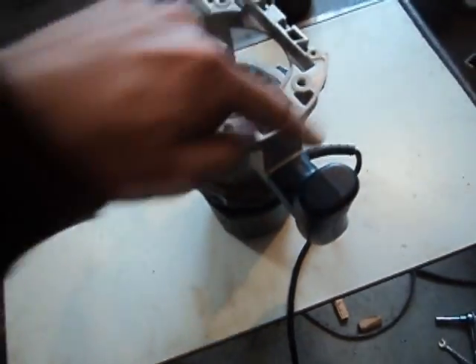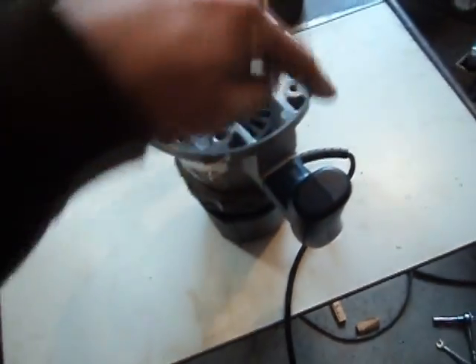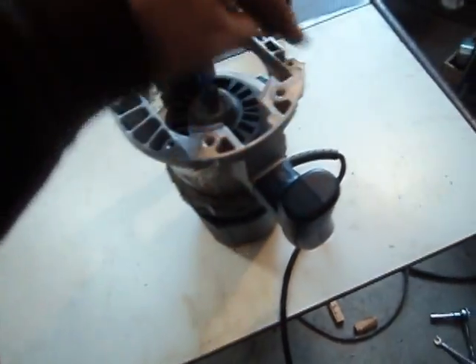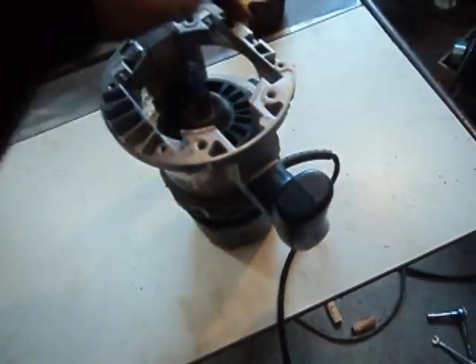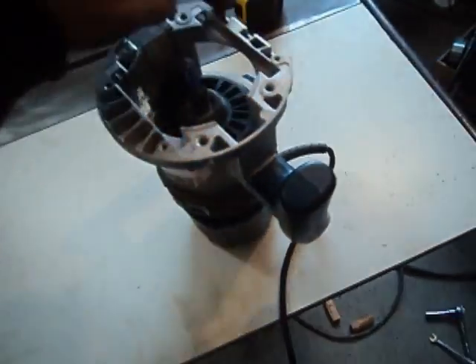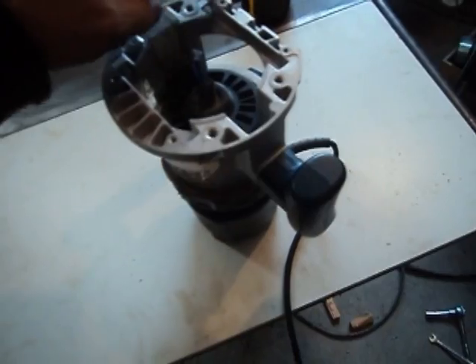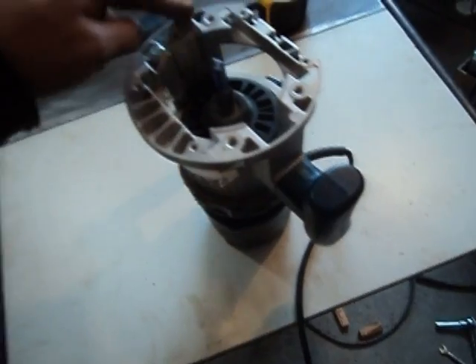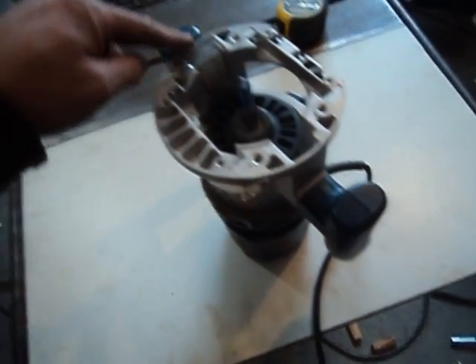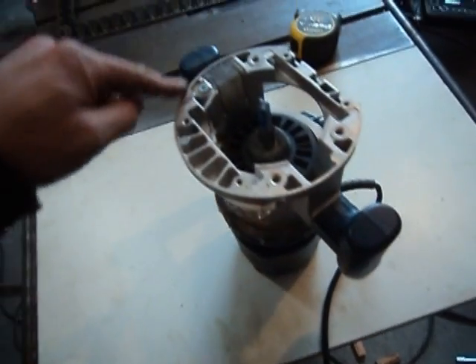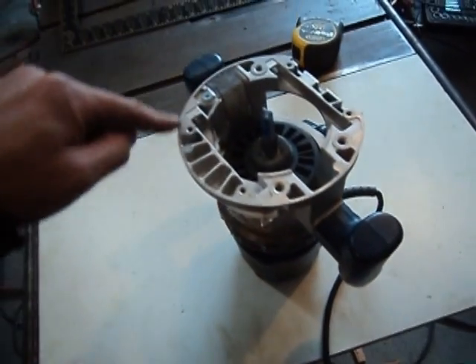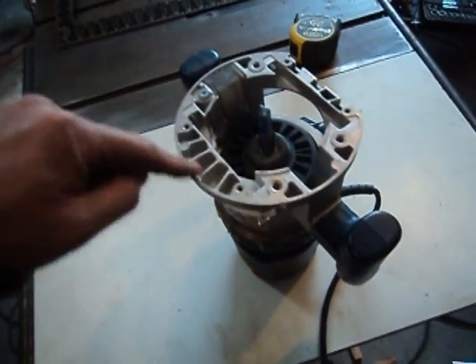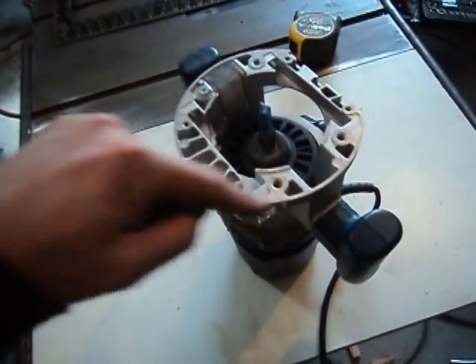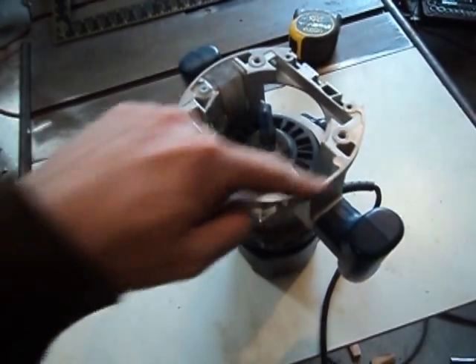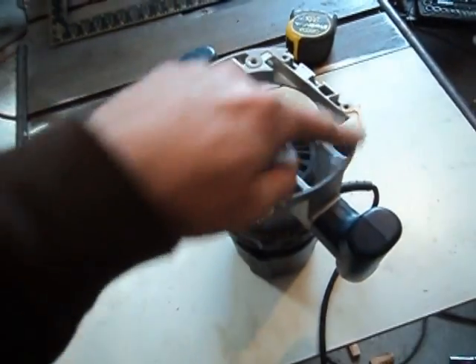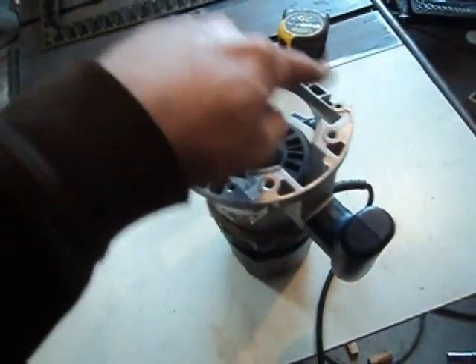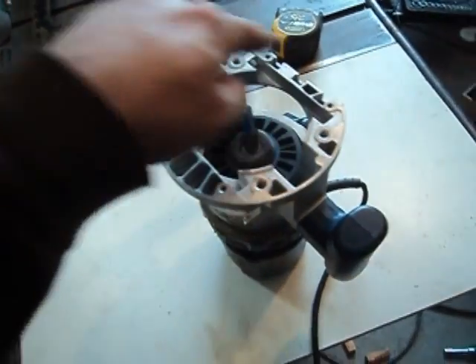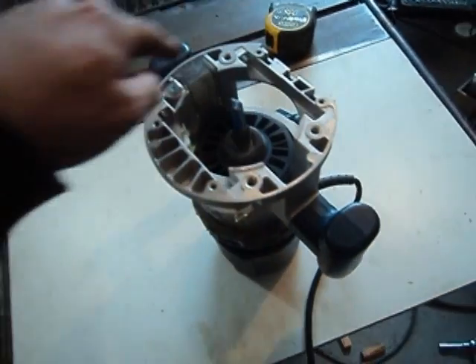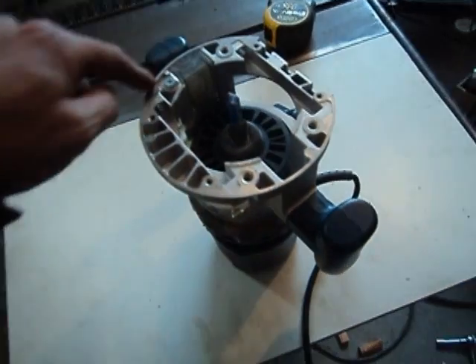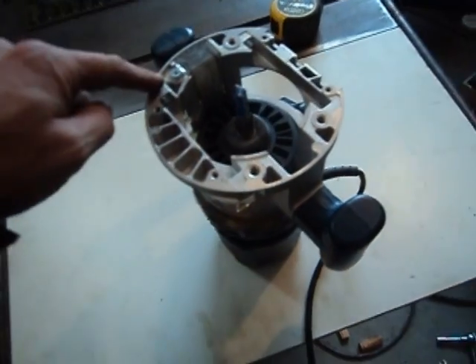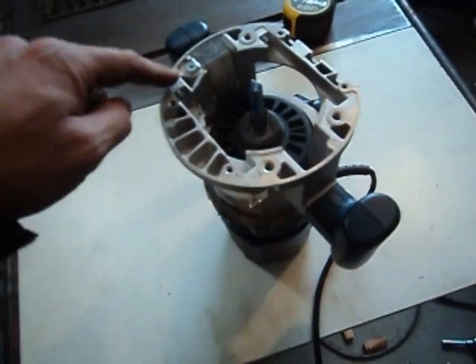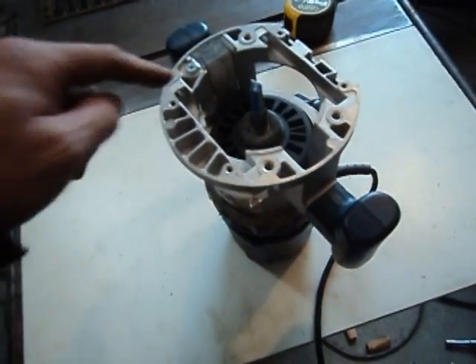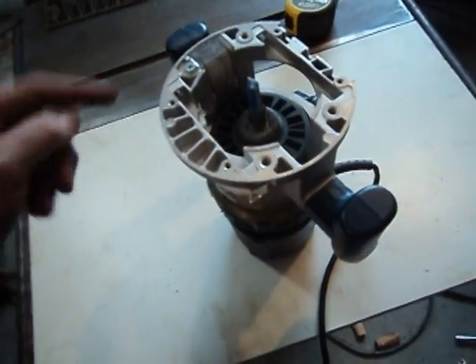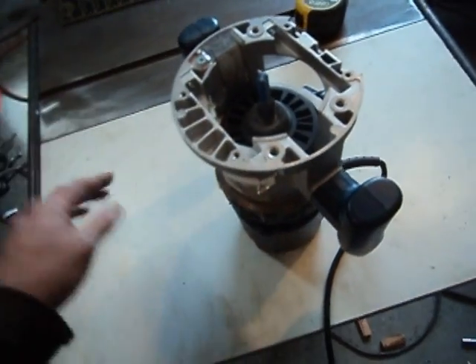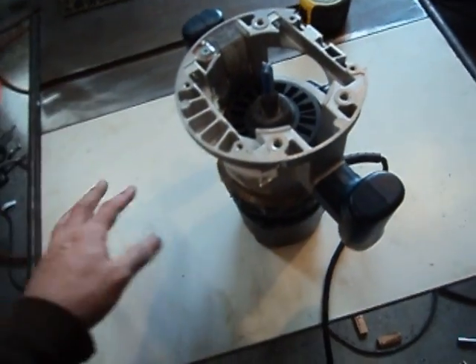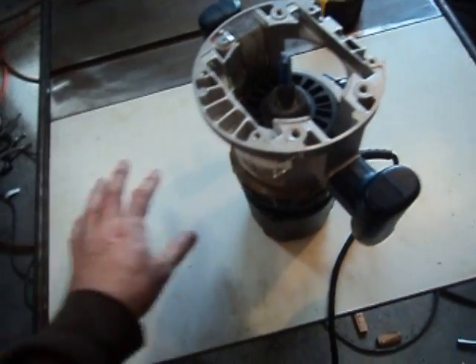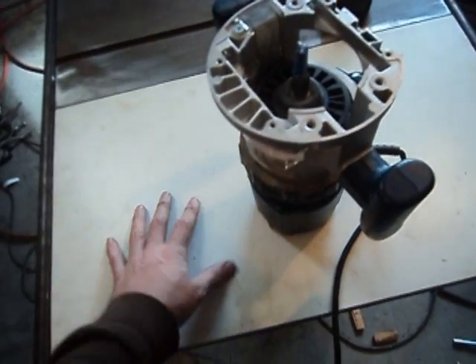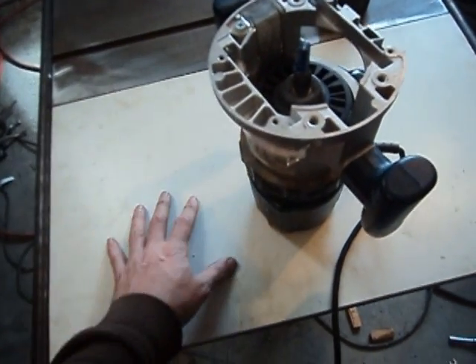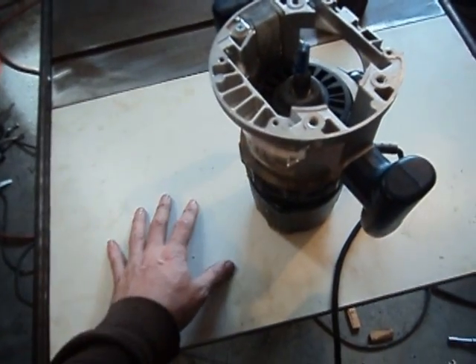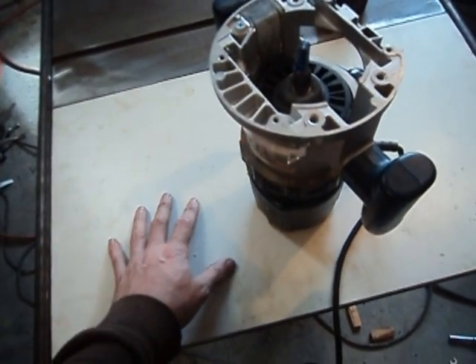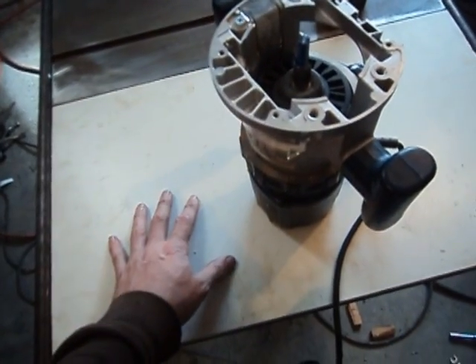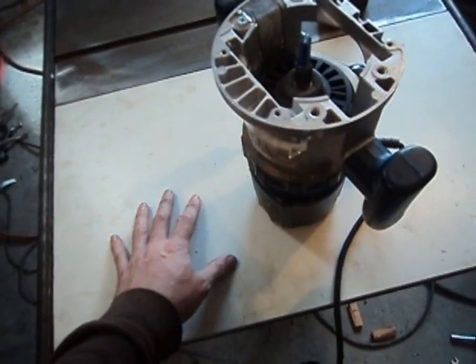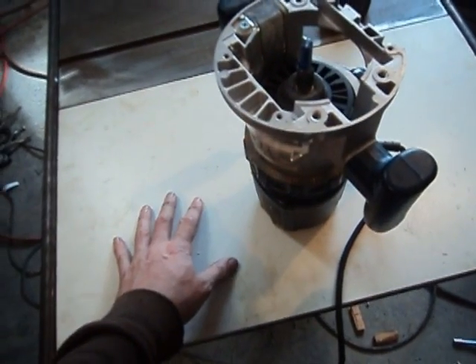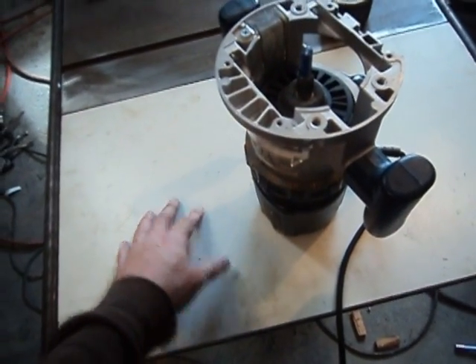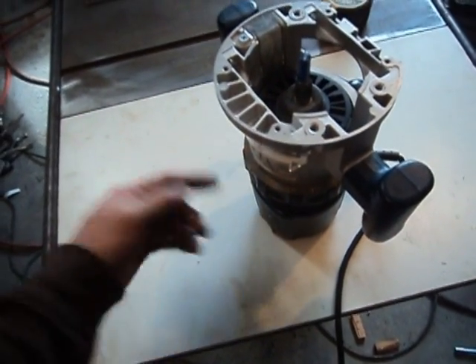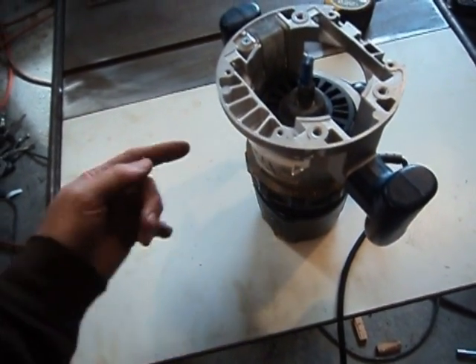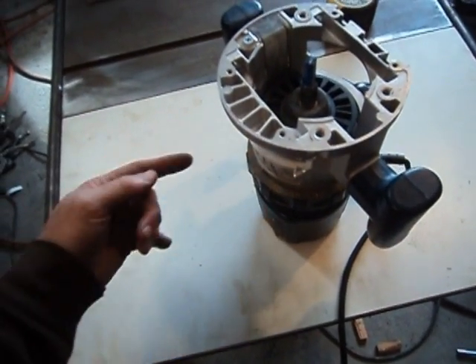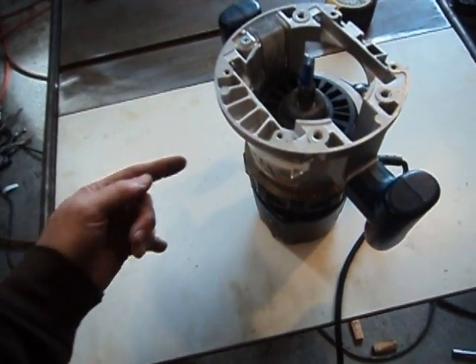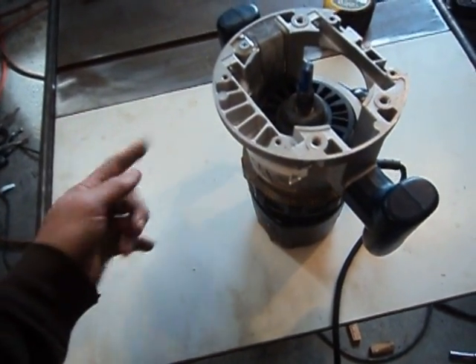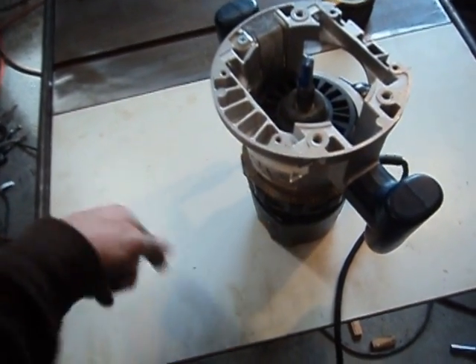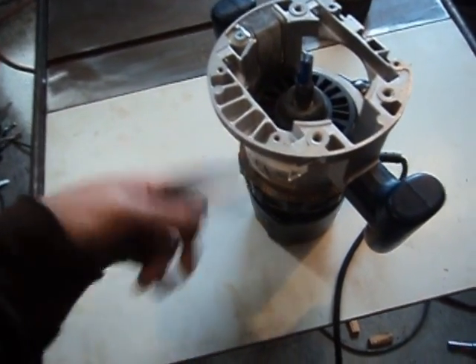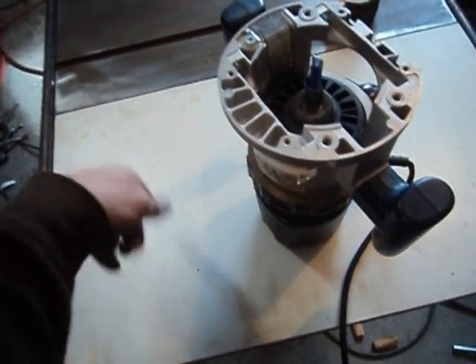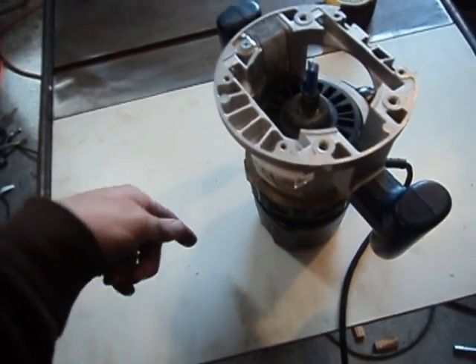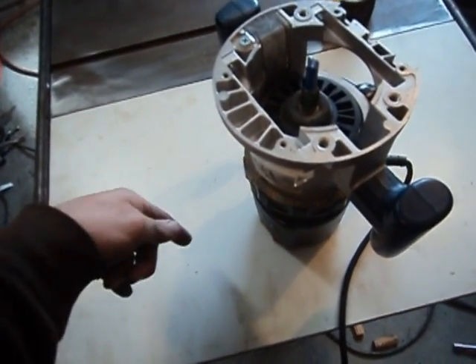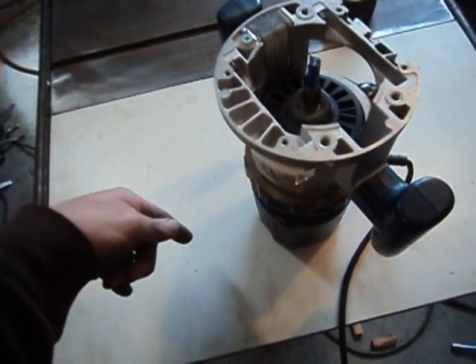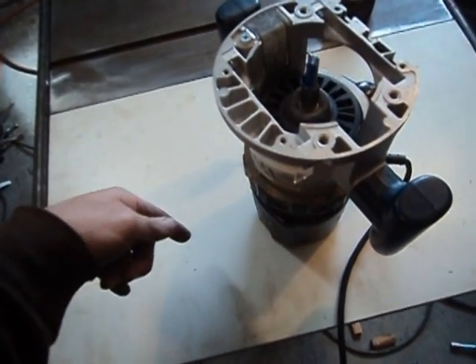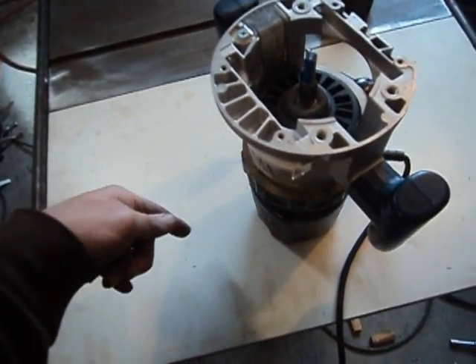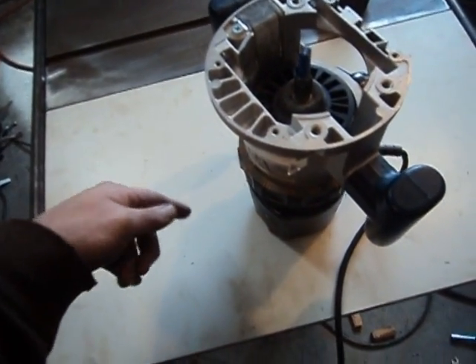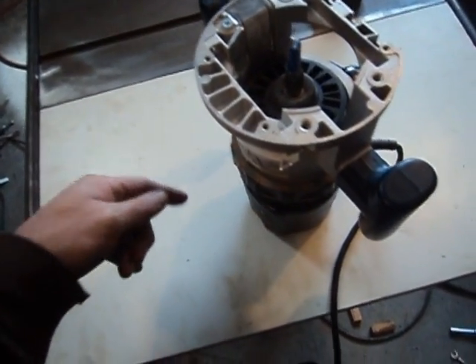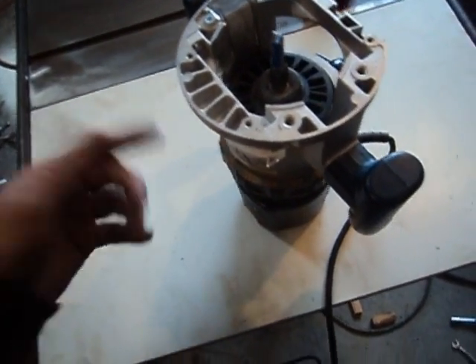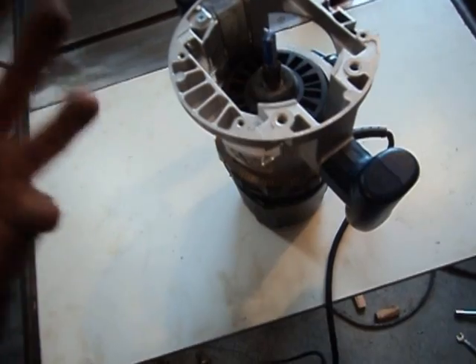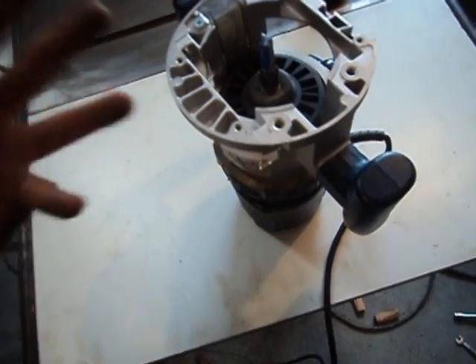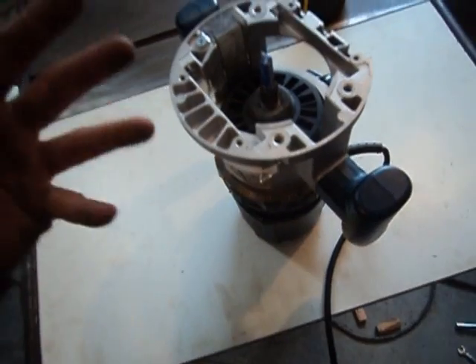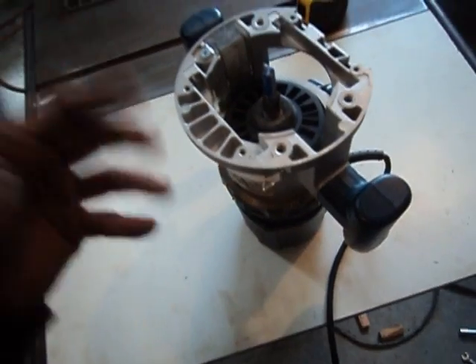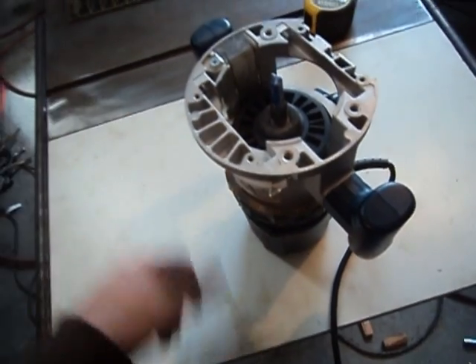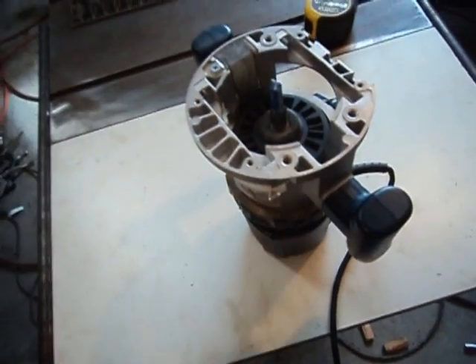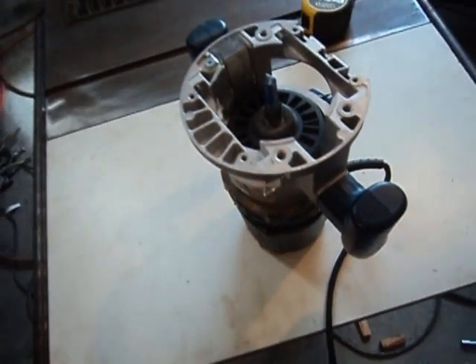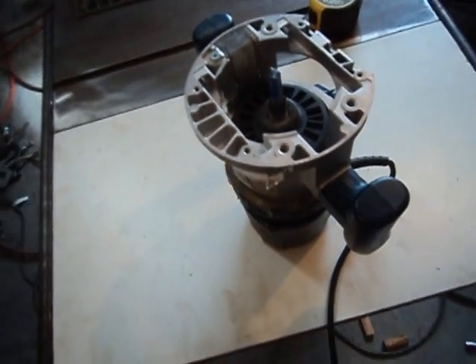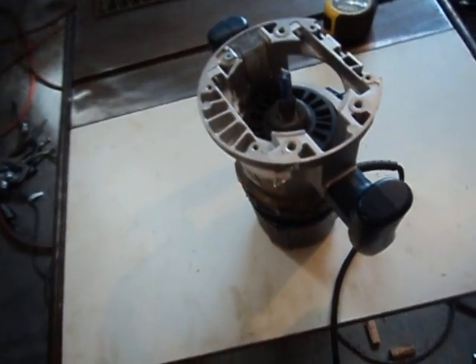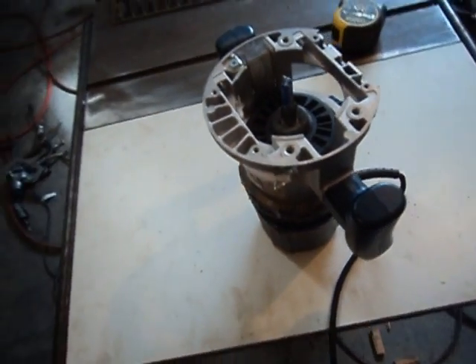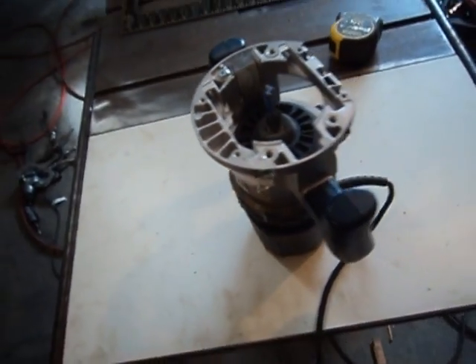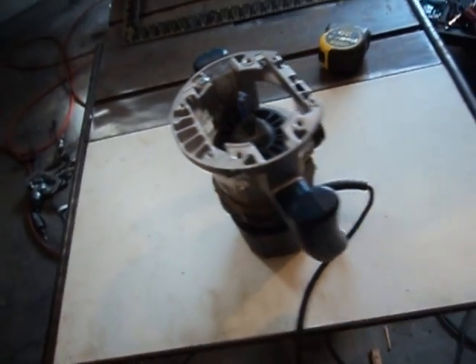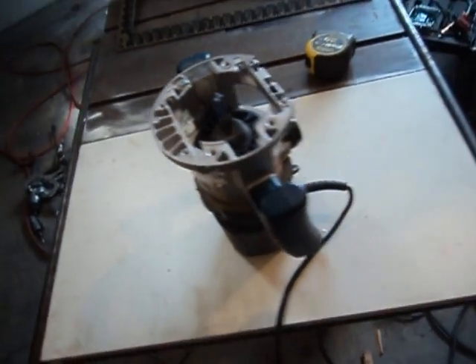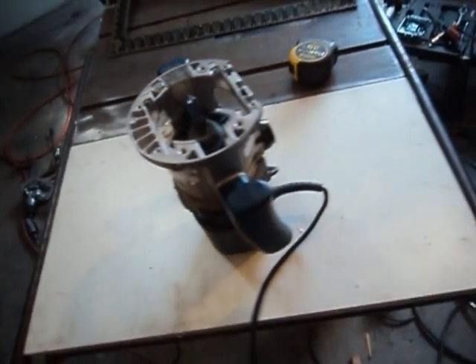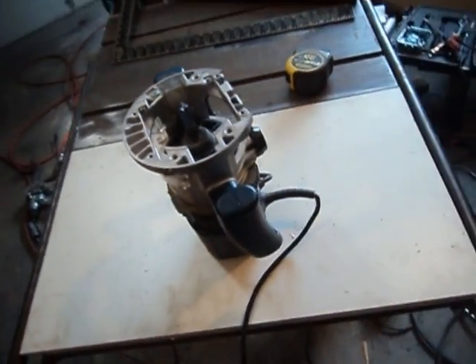My router table melamine is three-quarters of an inch, so that should leave us just over a quarter inch — five-sixteenths — when I route out the spot for my router on the bottom side. There are fancy plates you can buy for about a hundred bucks, but I'm just going to trace this circle, flip it over, route that circle out, and that's going to be it.